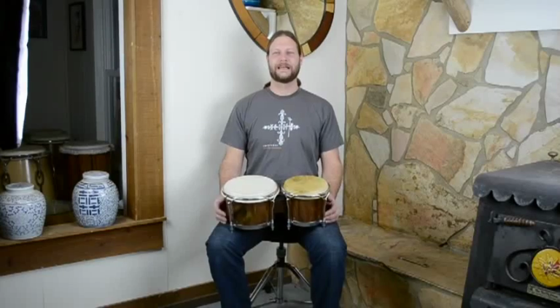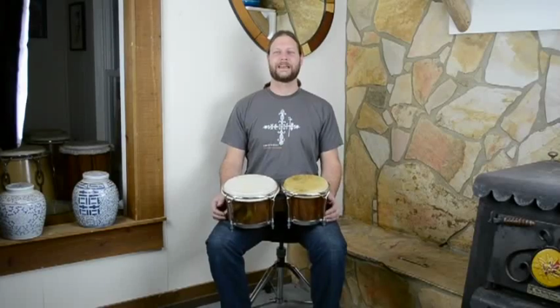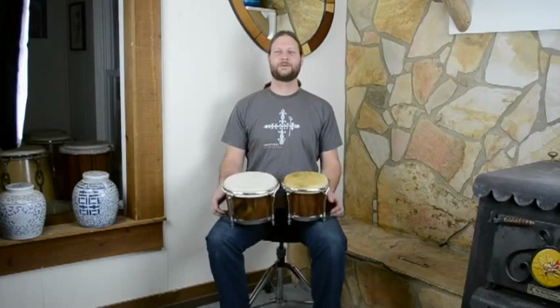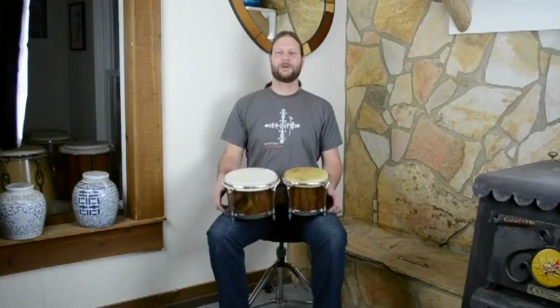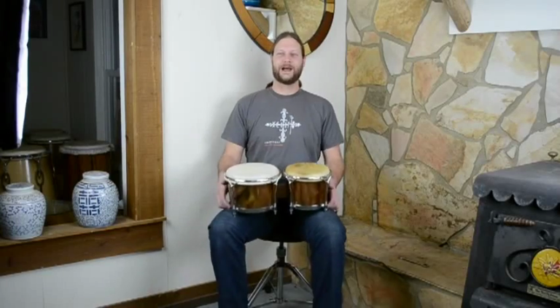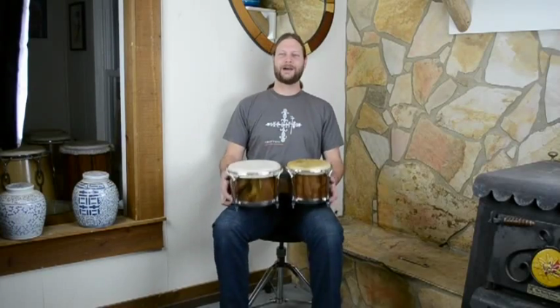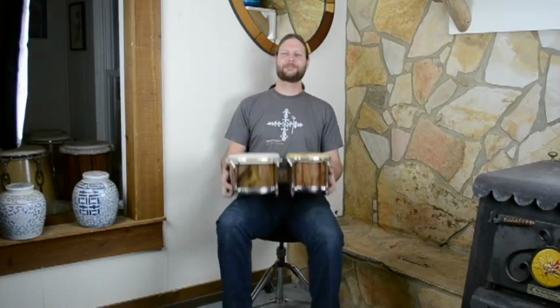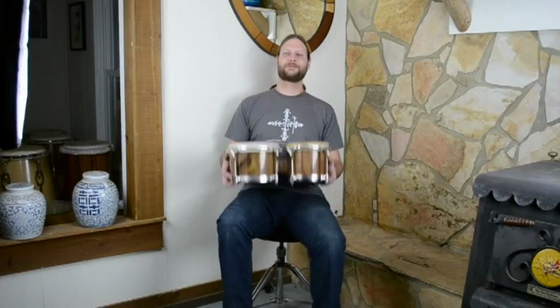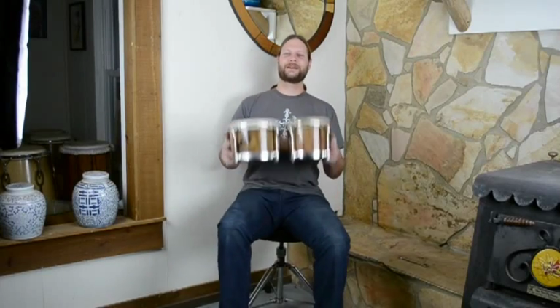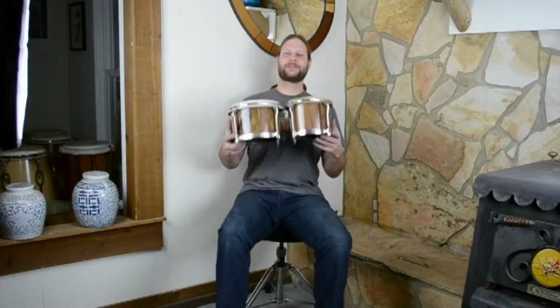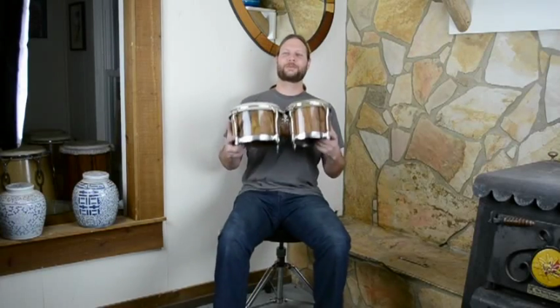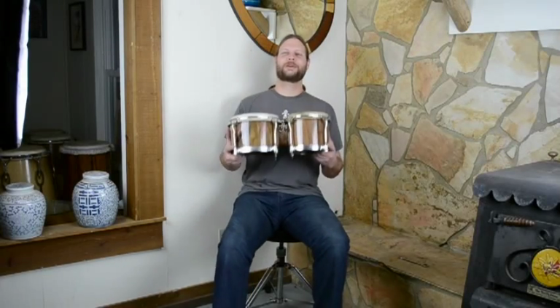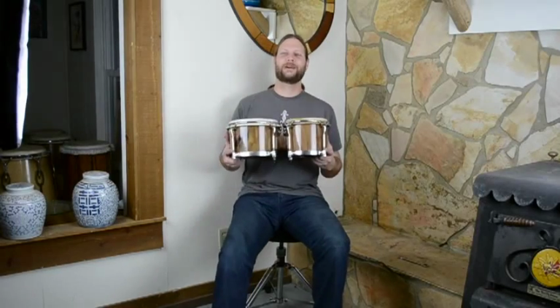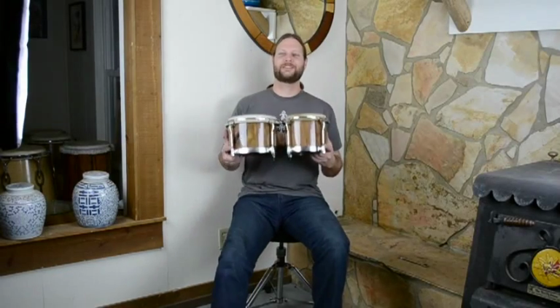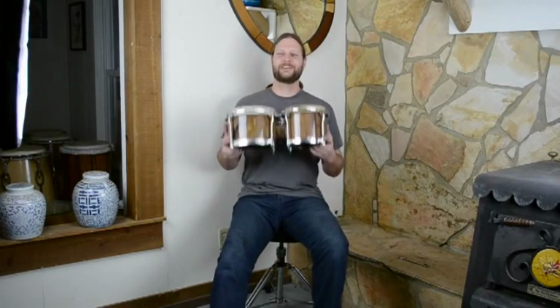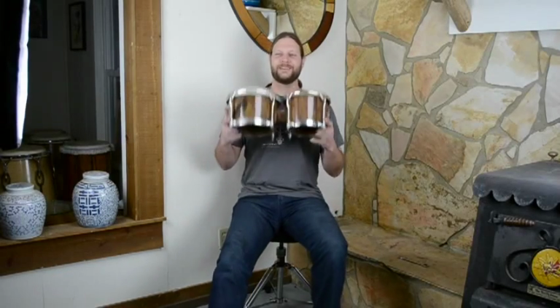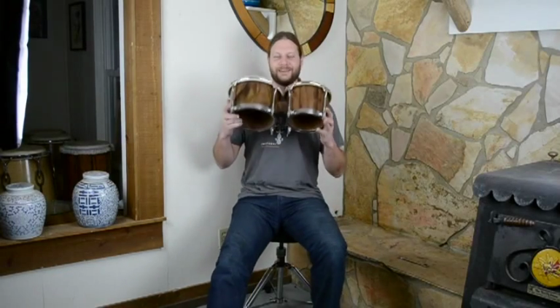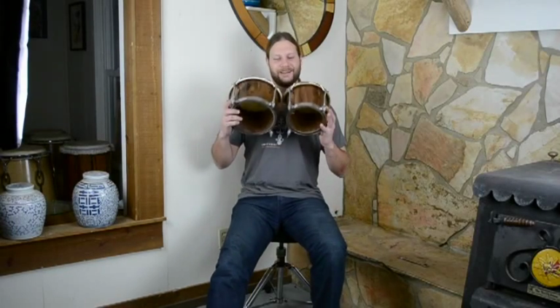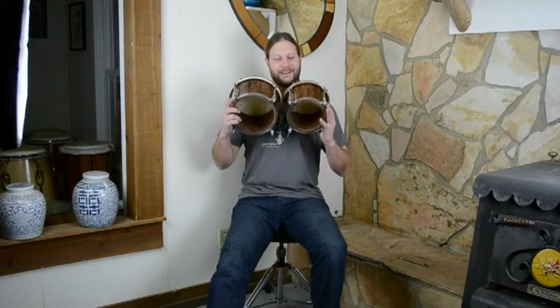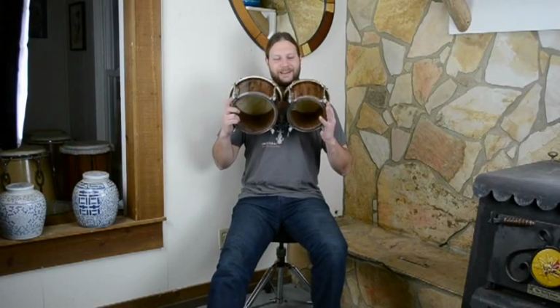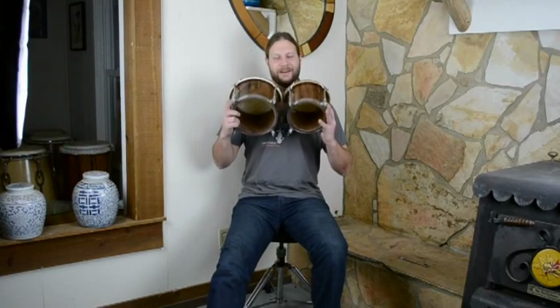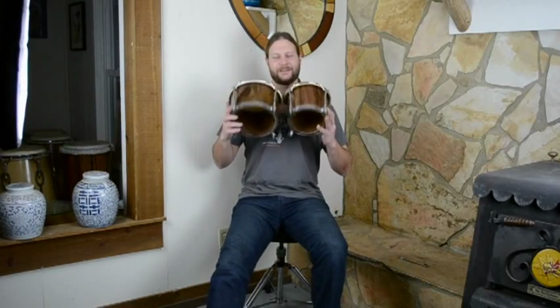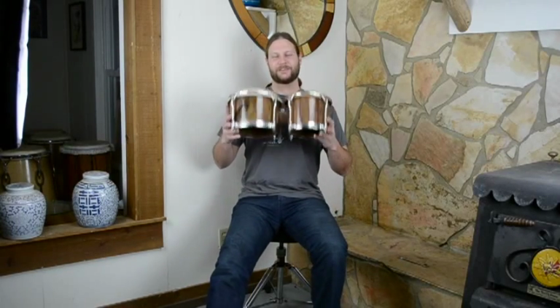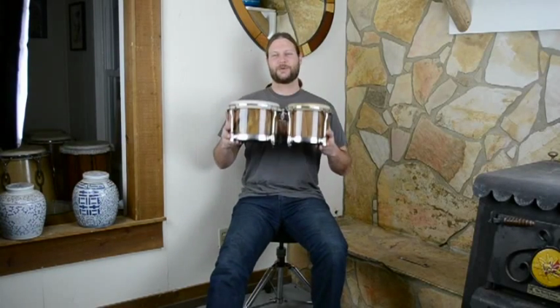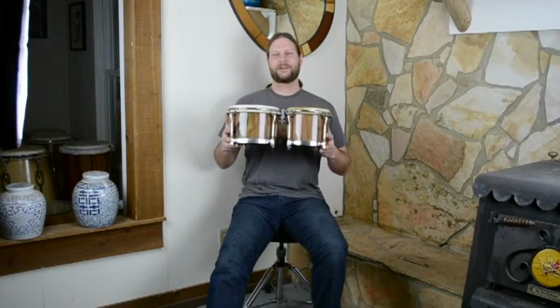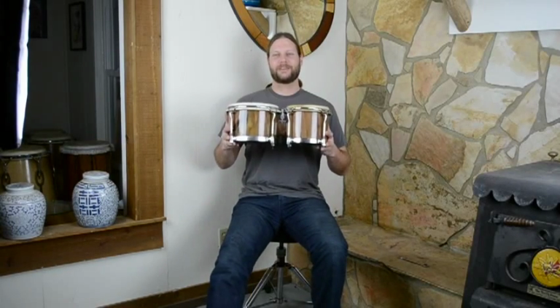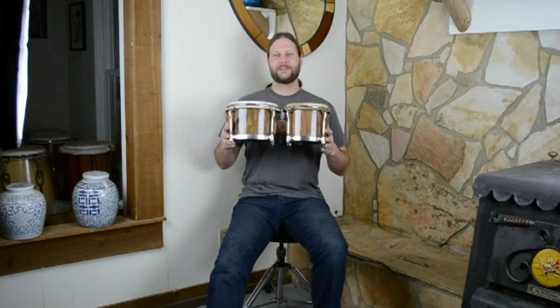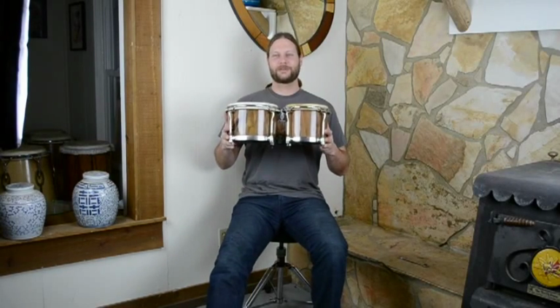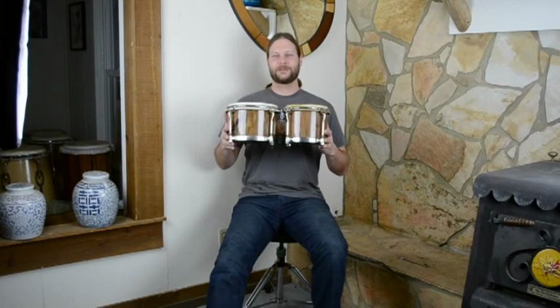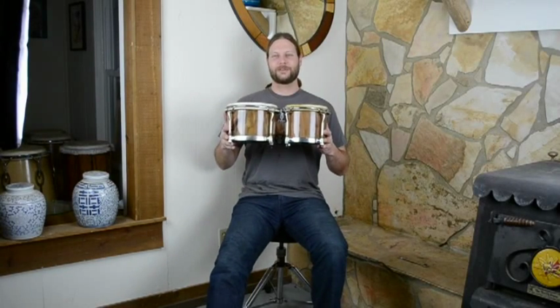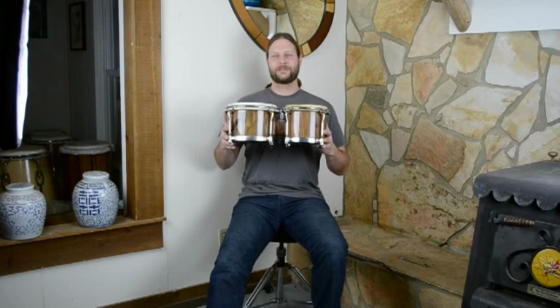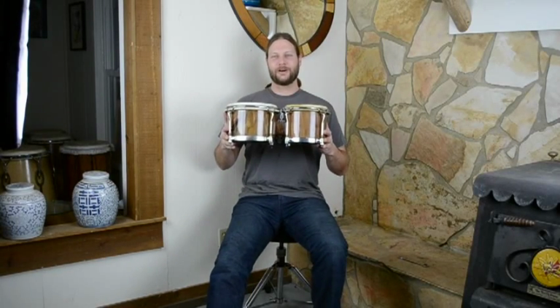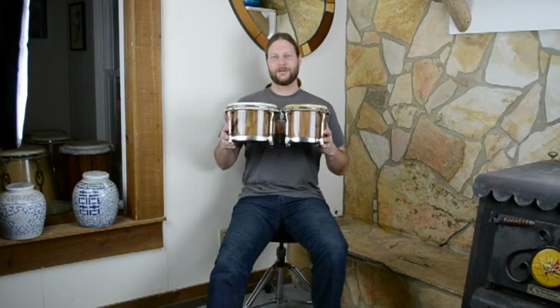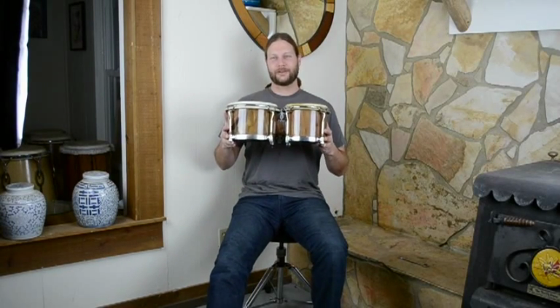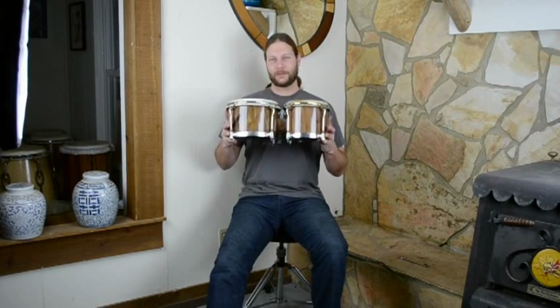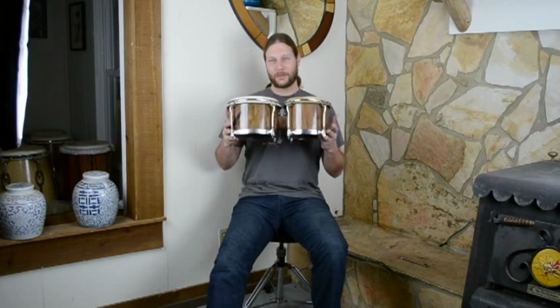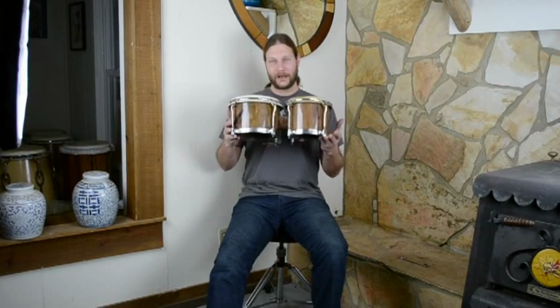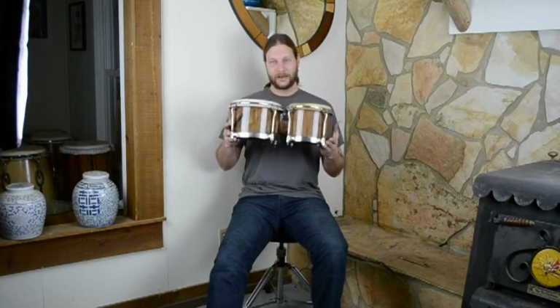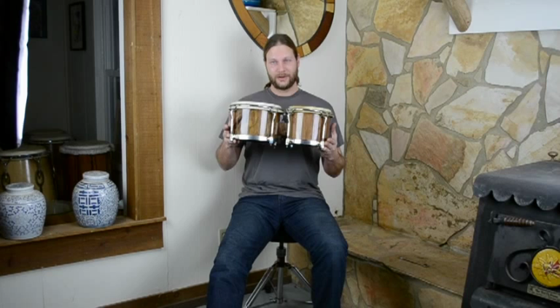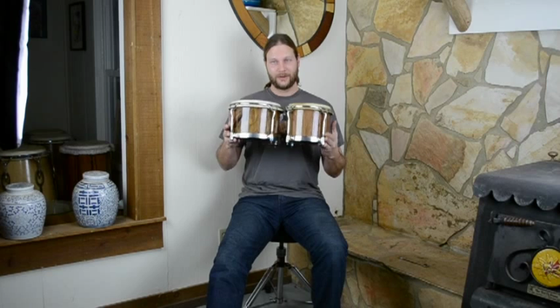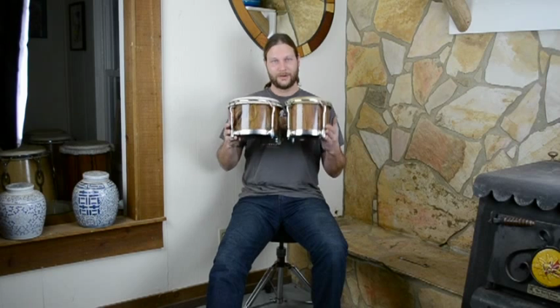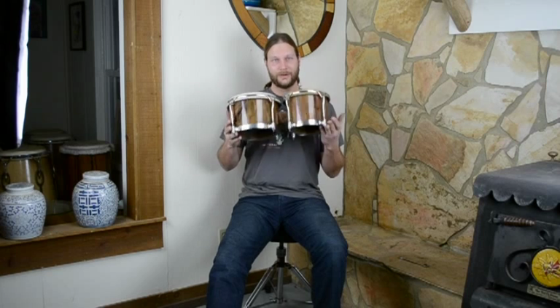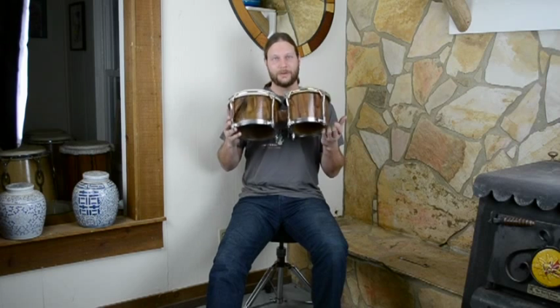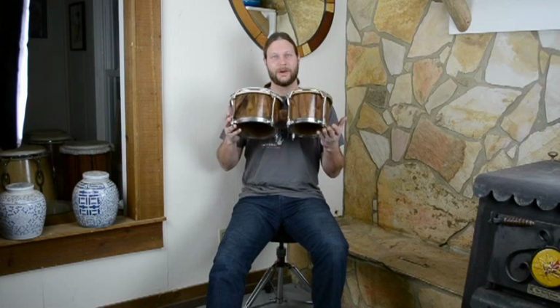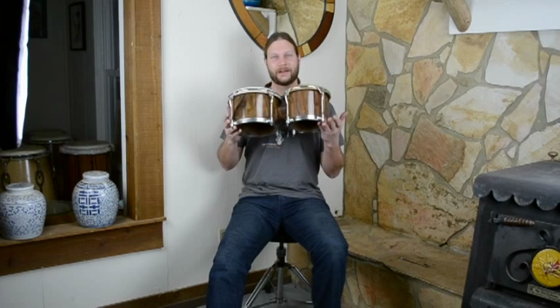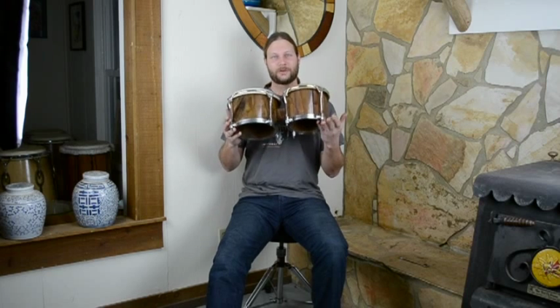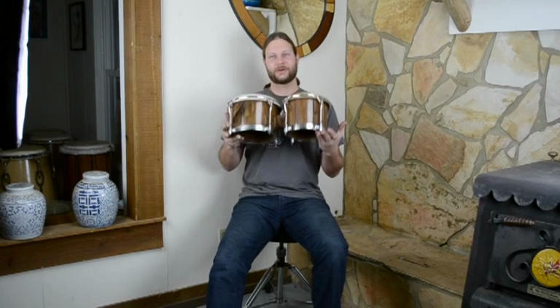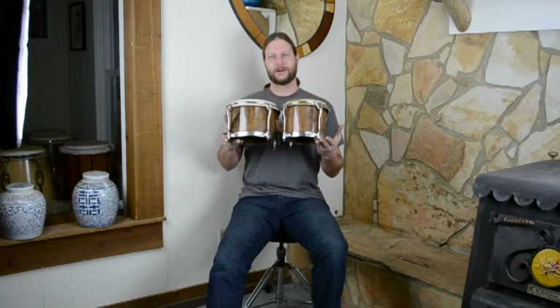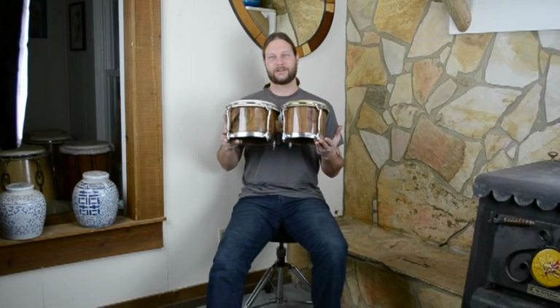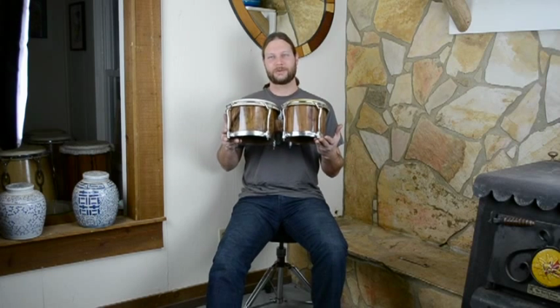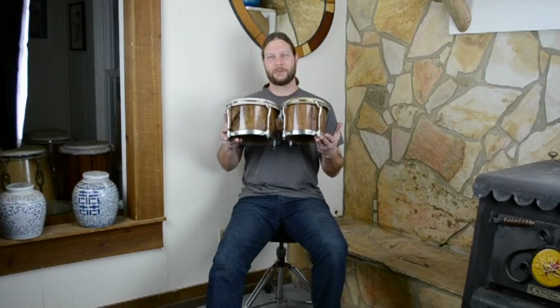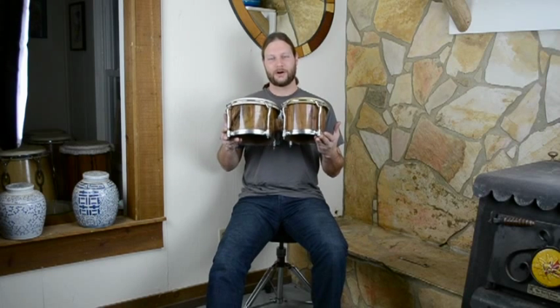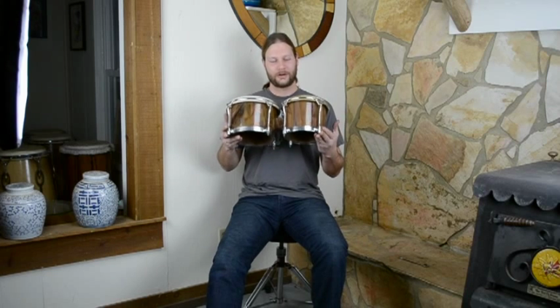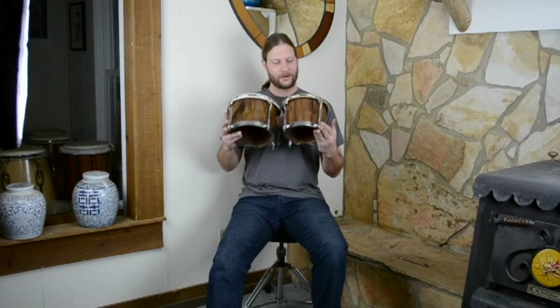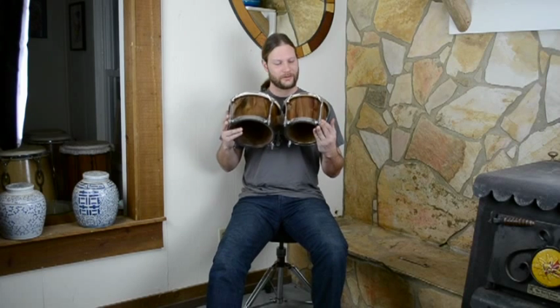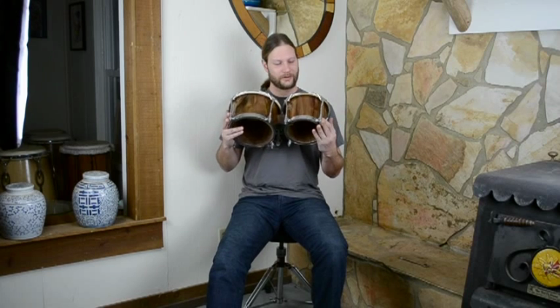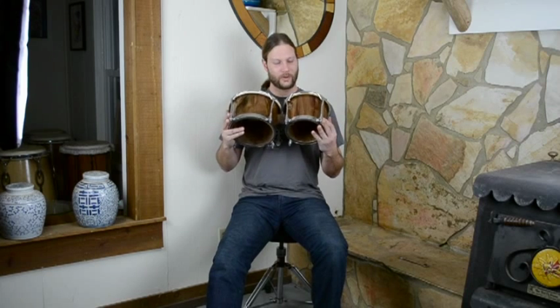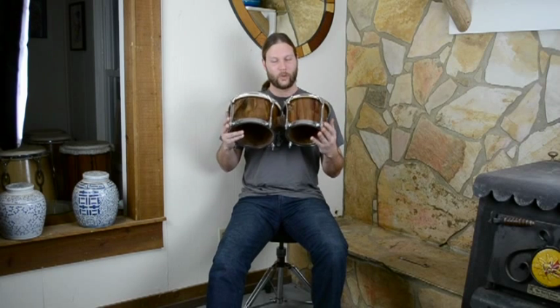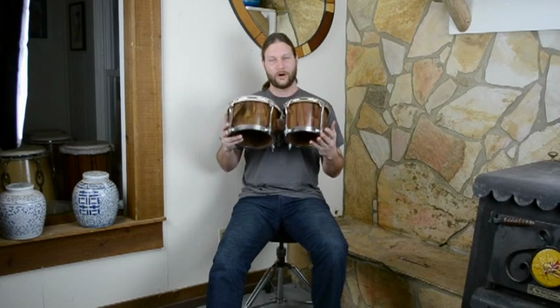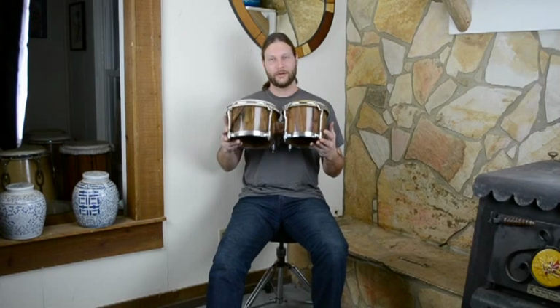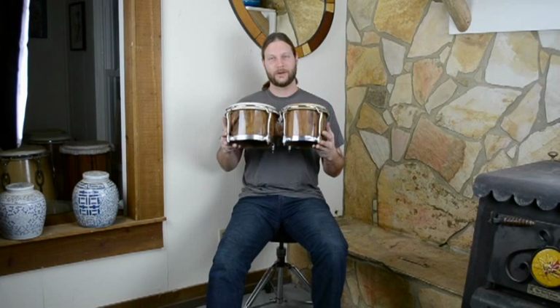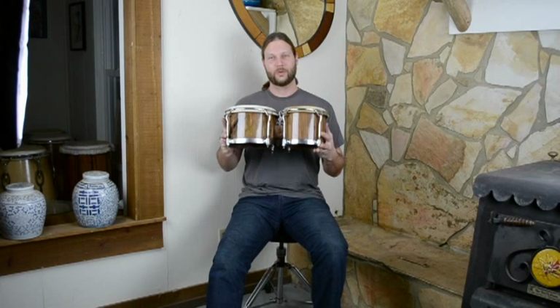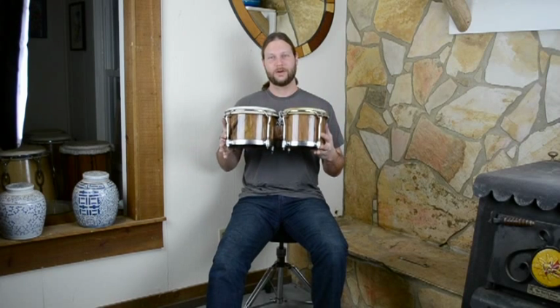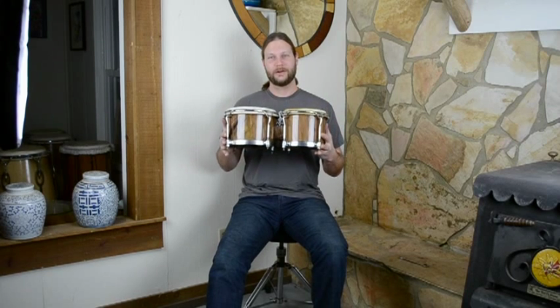Que Voila from Manito Percussion. Just wanted to introduce y'all to the brand new Manito Percussion bongos in walnut wood.